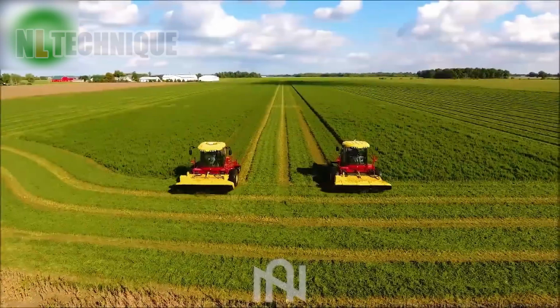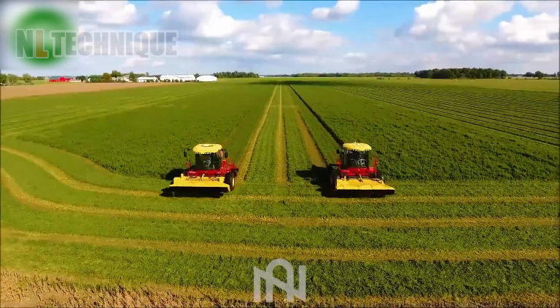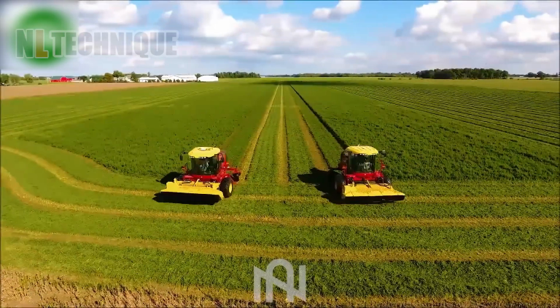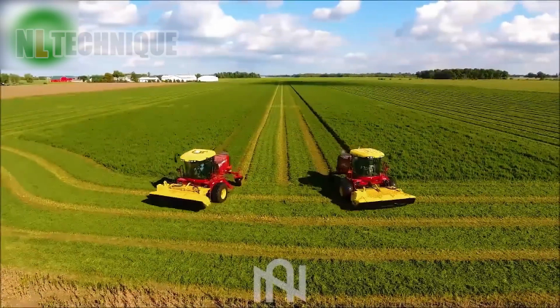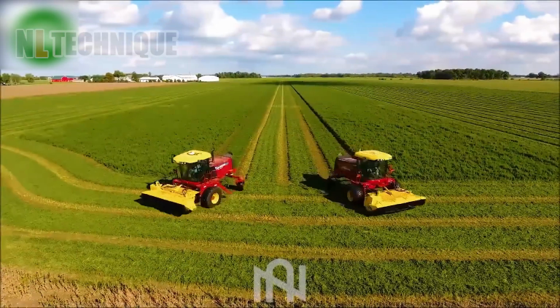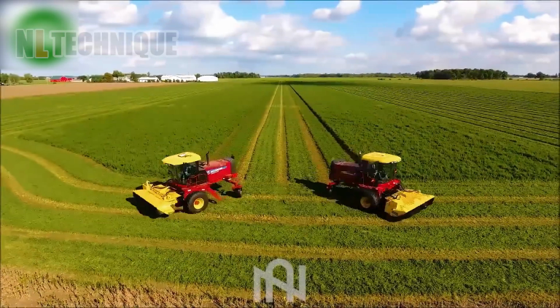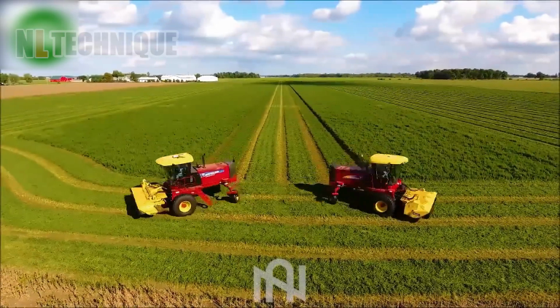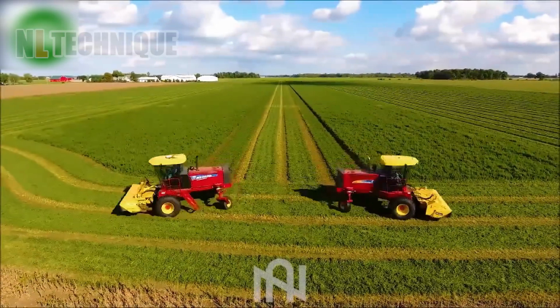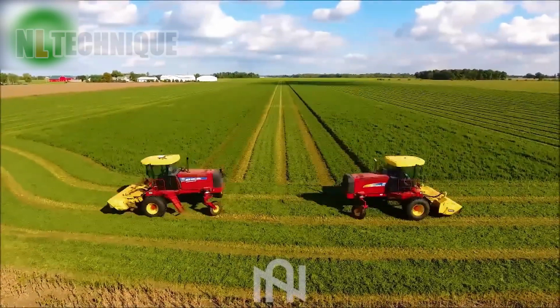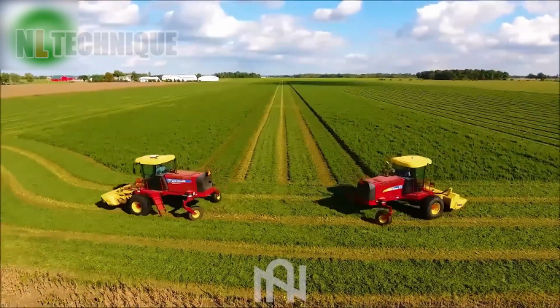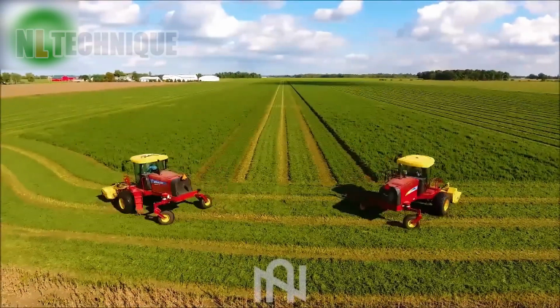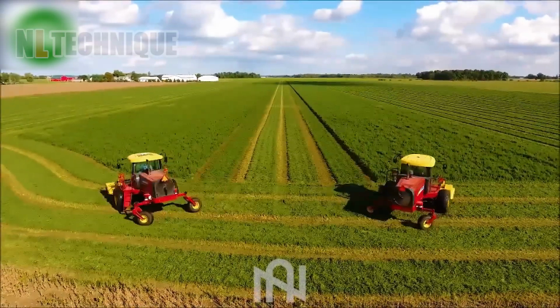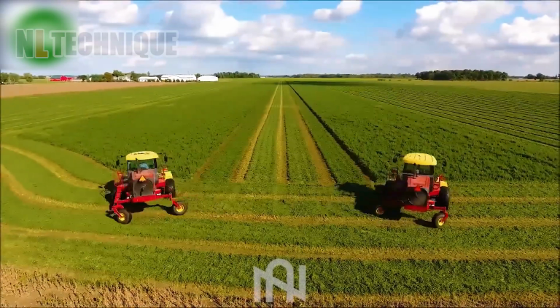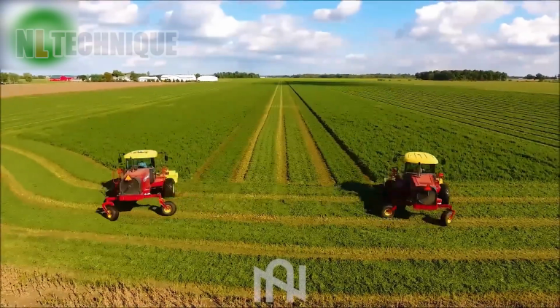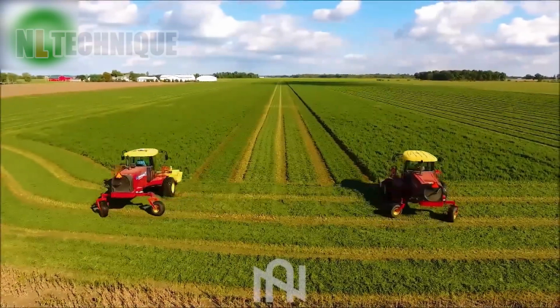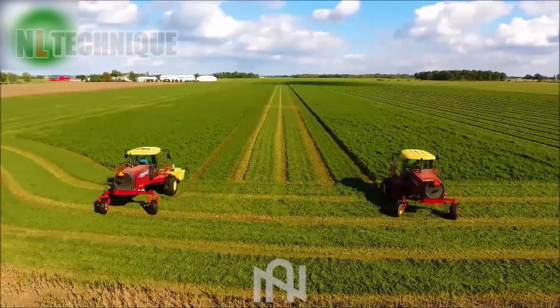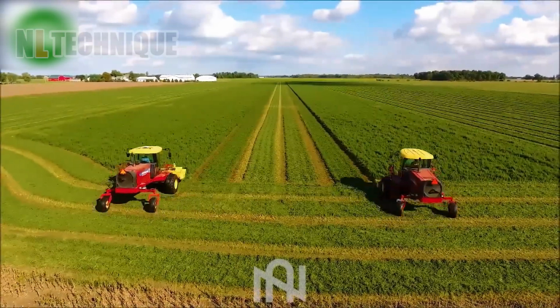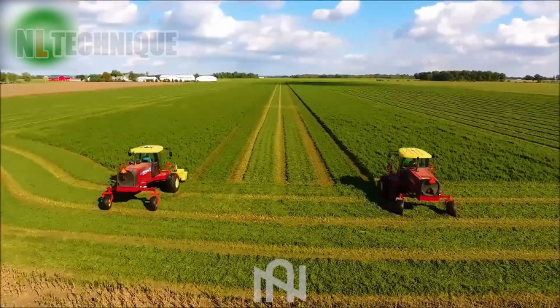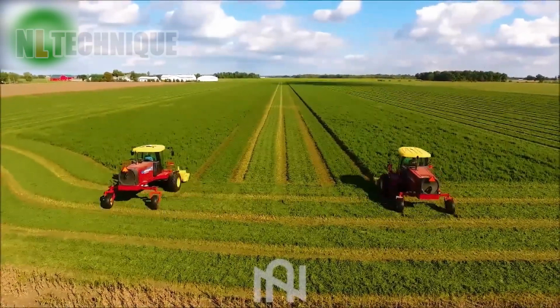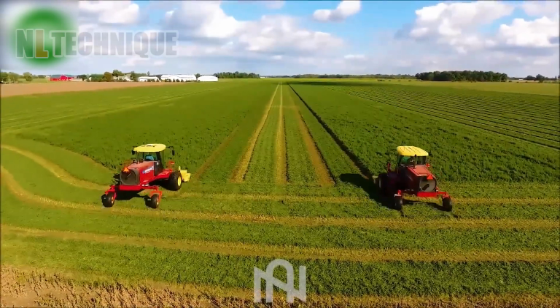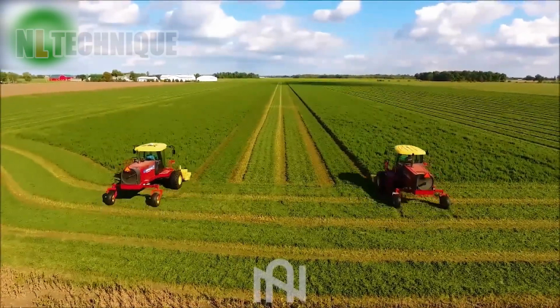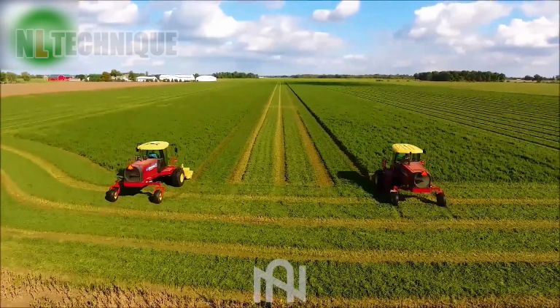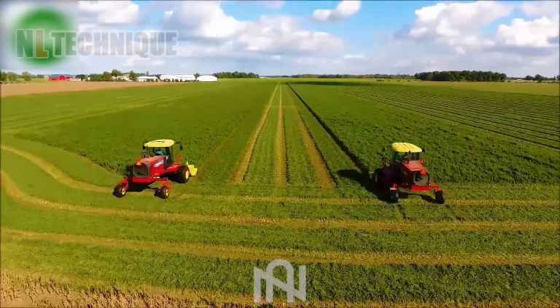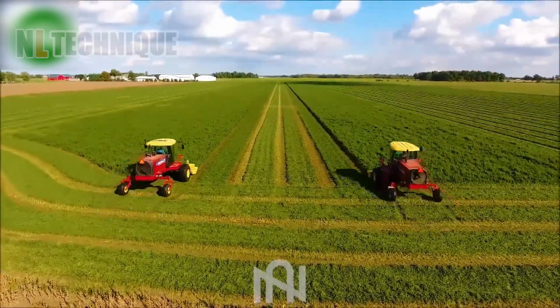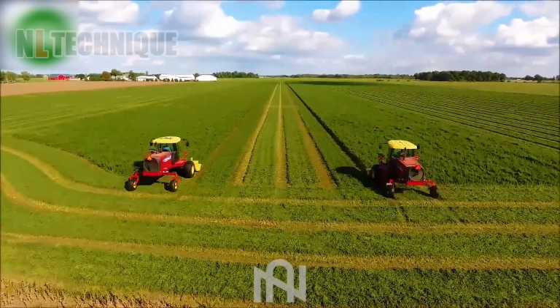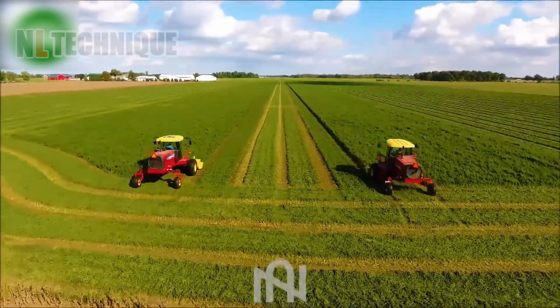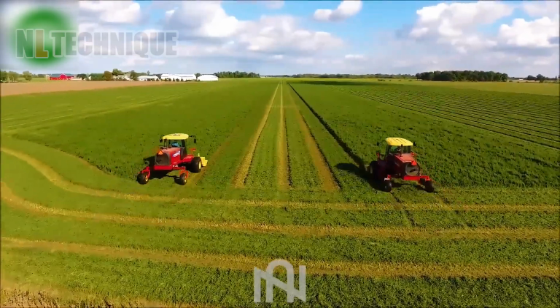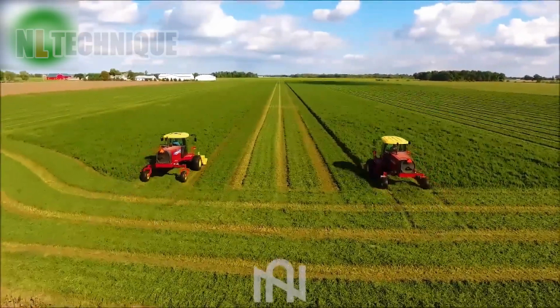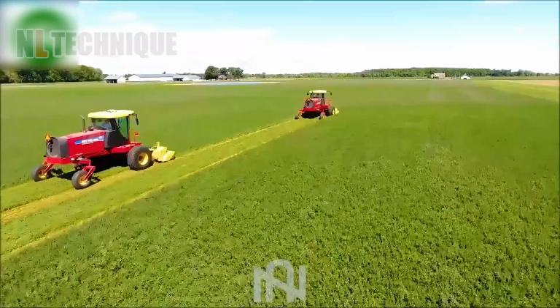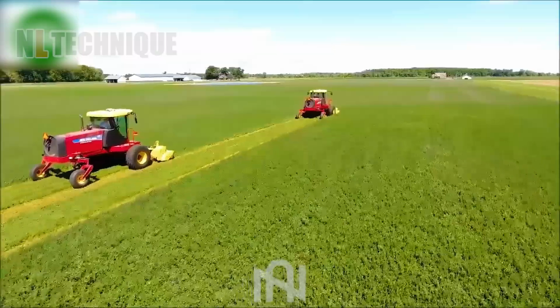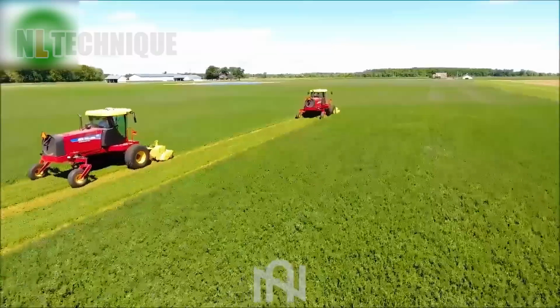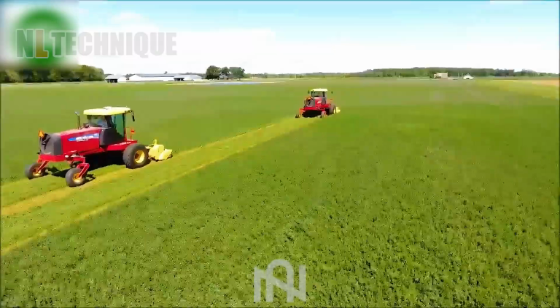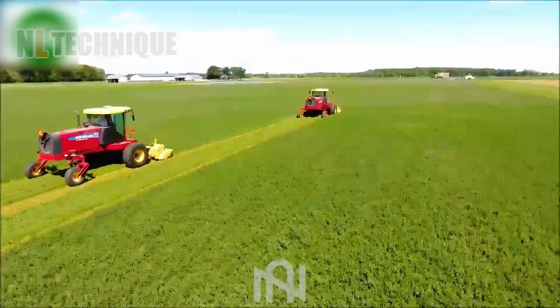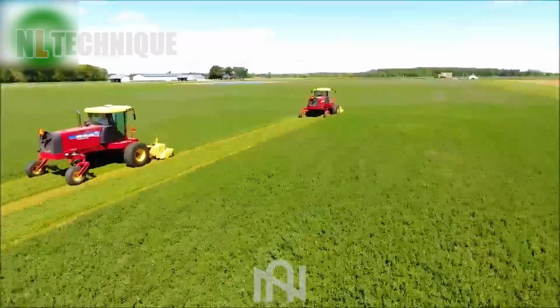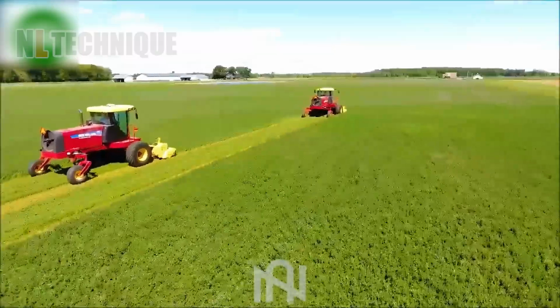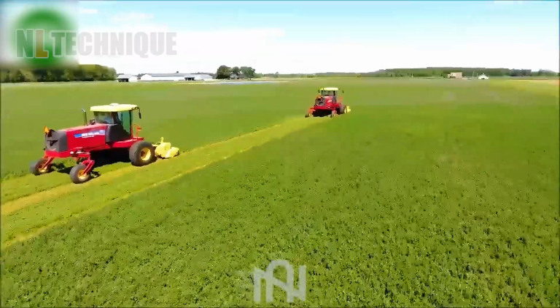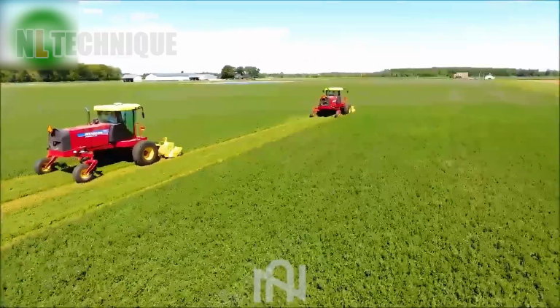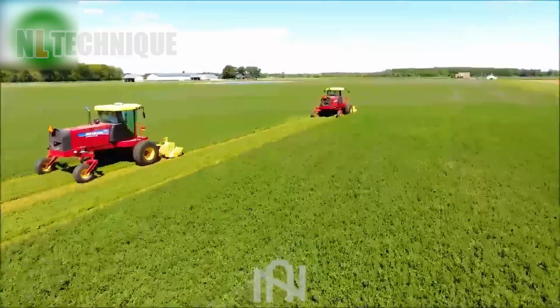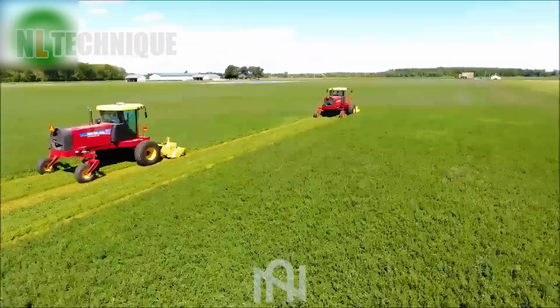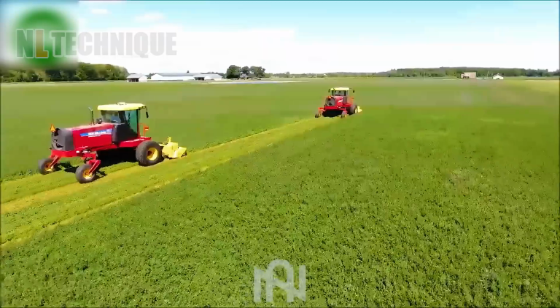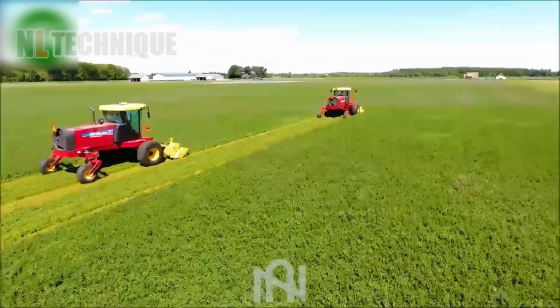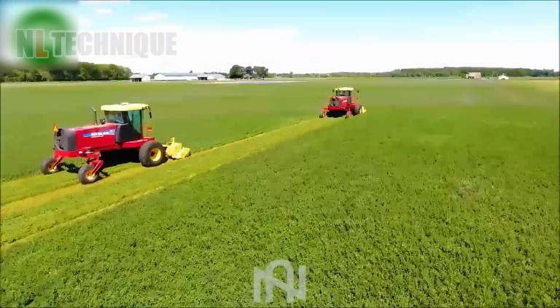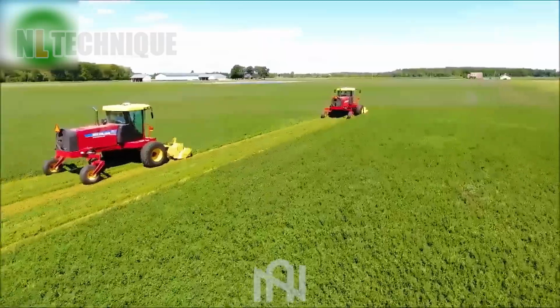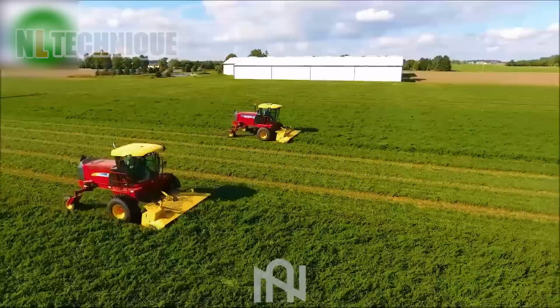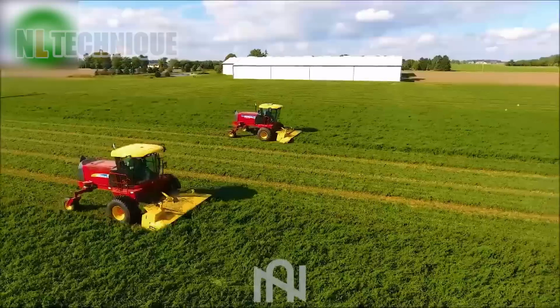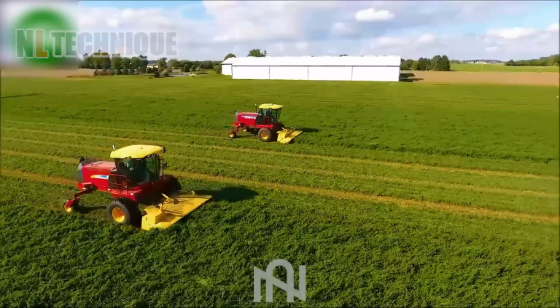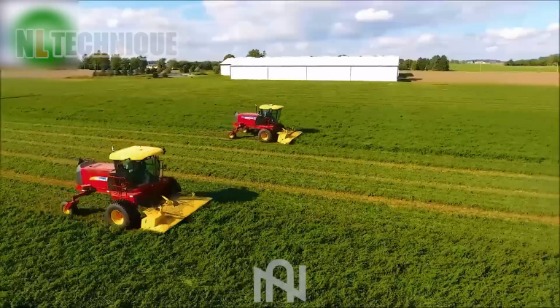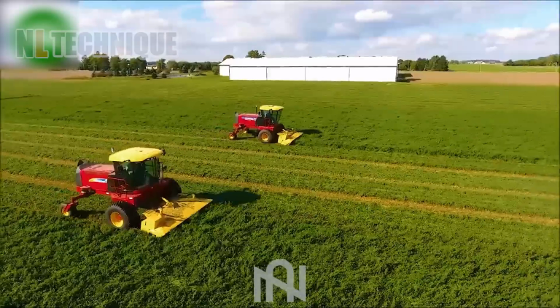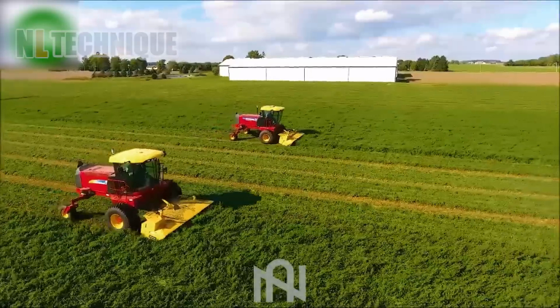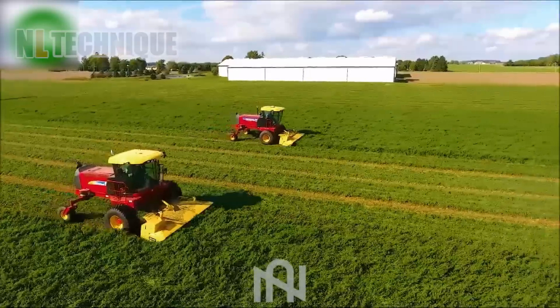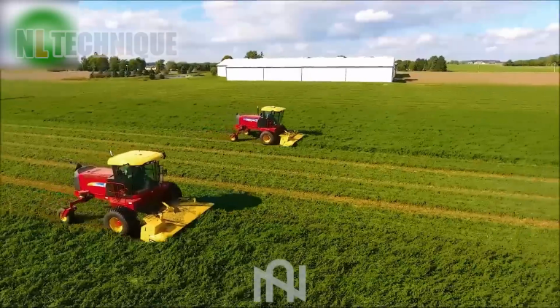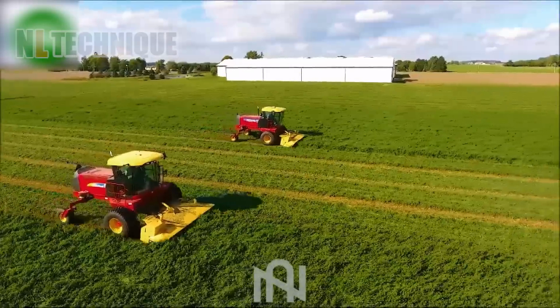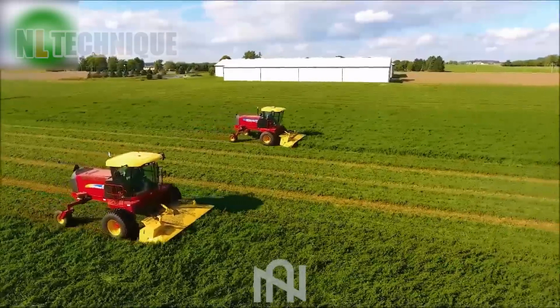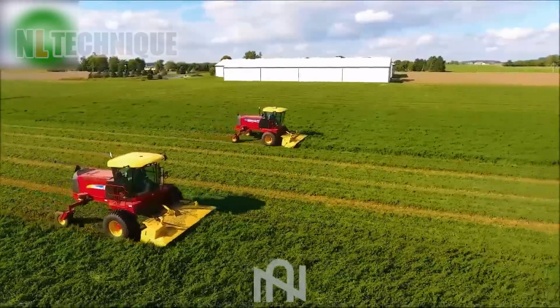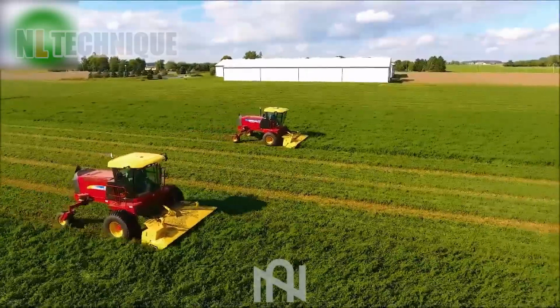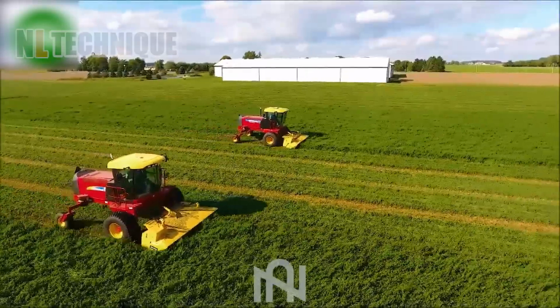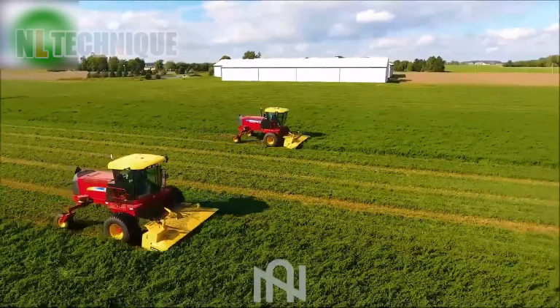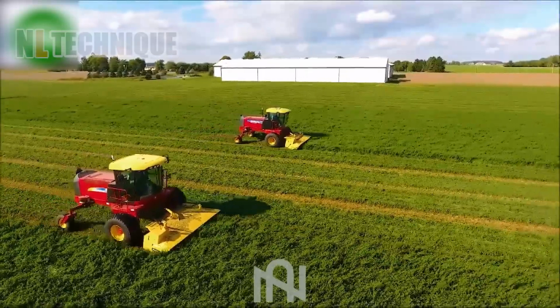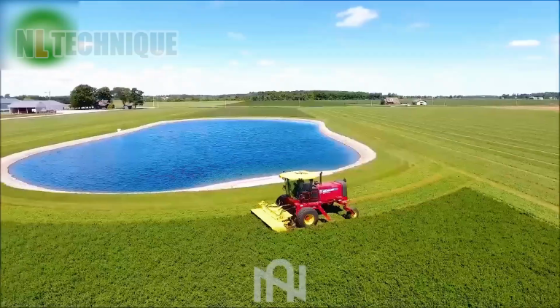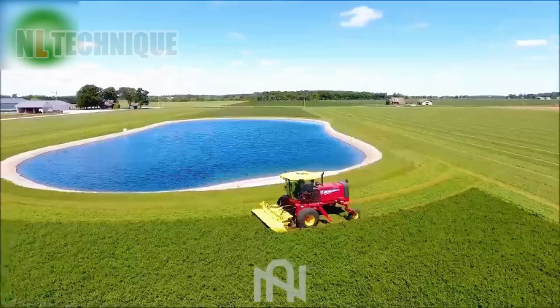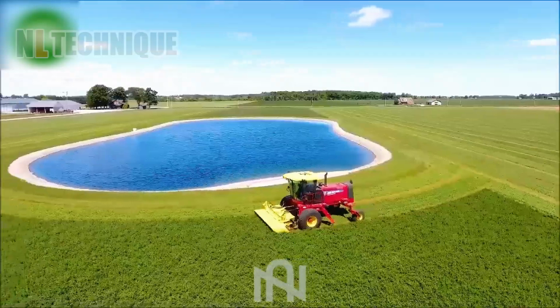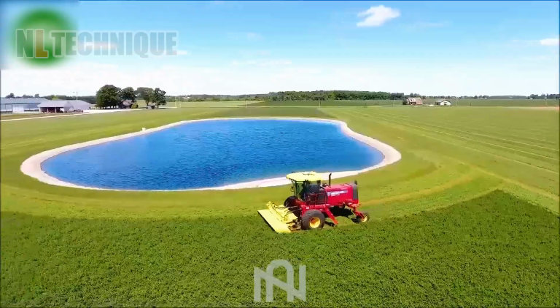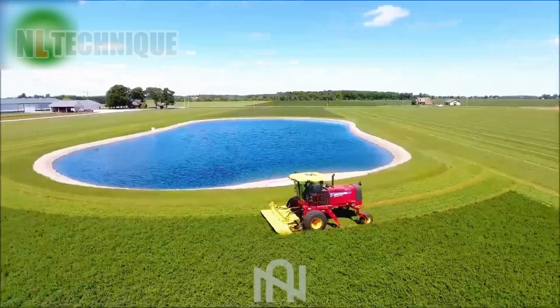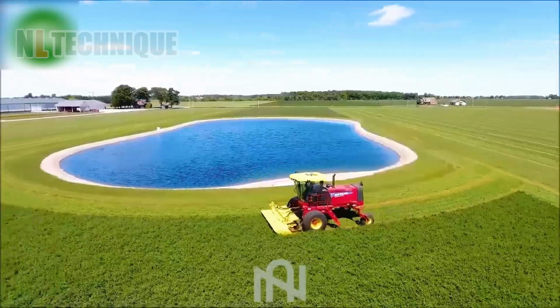This is the initial step in preparing grass for cows and sheep on this farm — feeling like the tango of the crops.